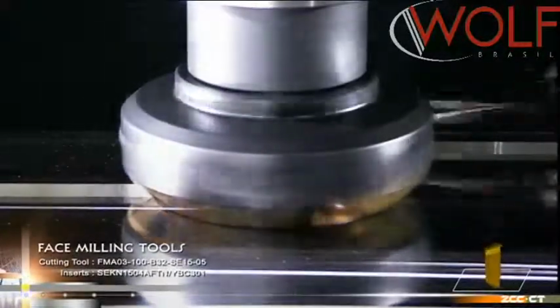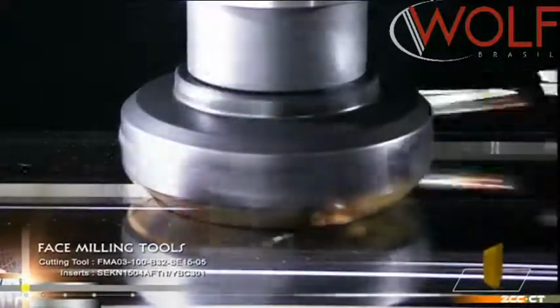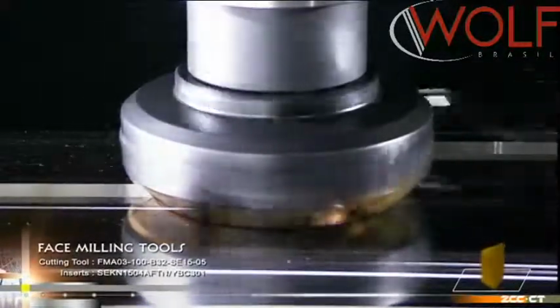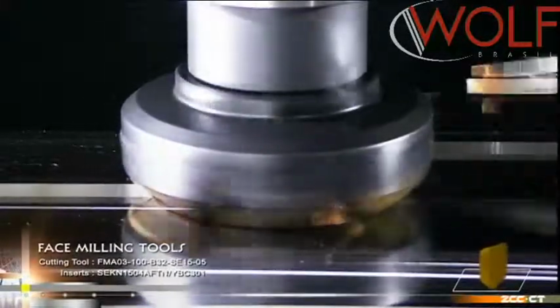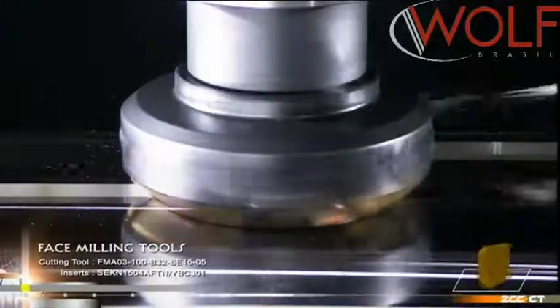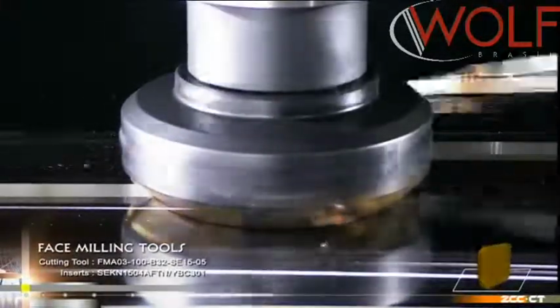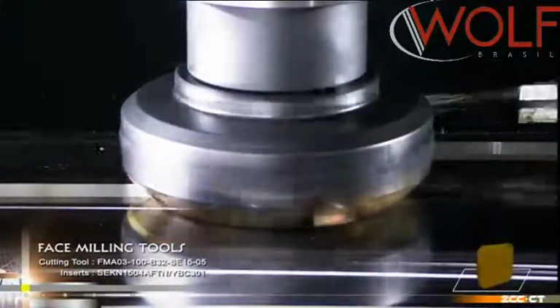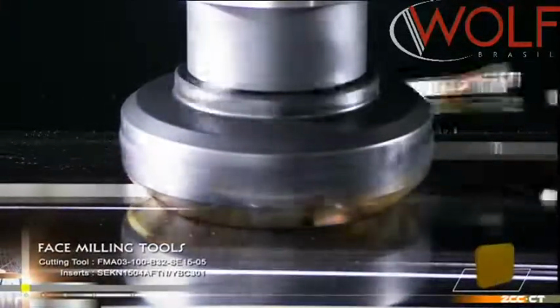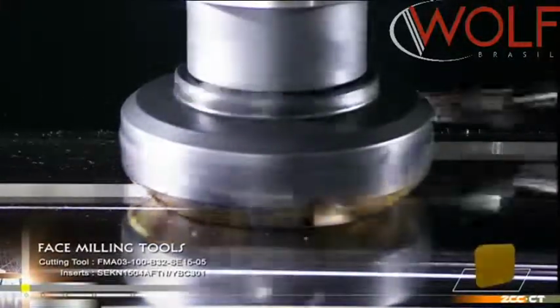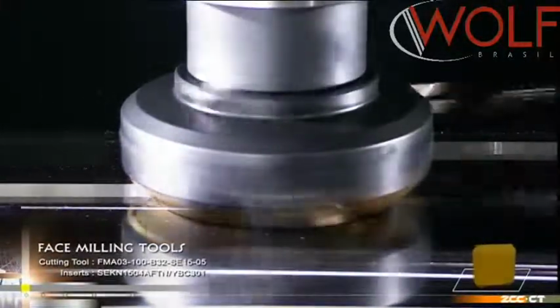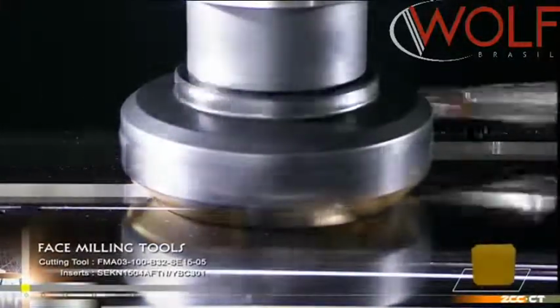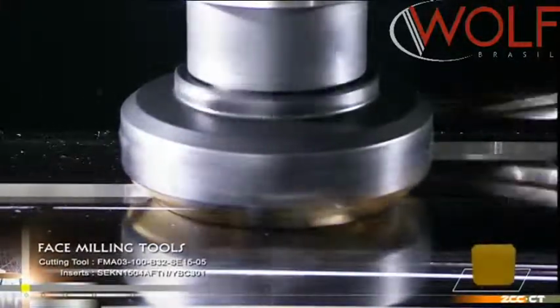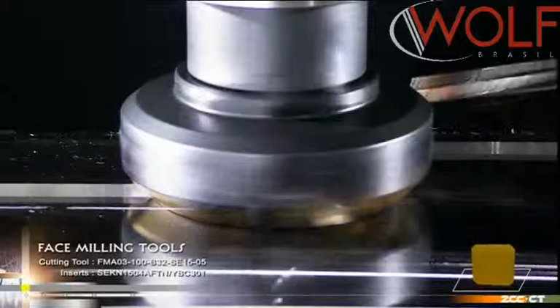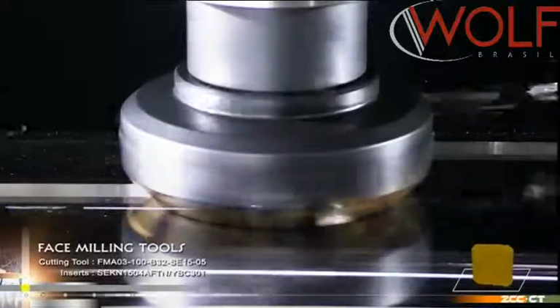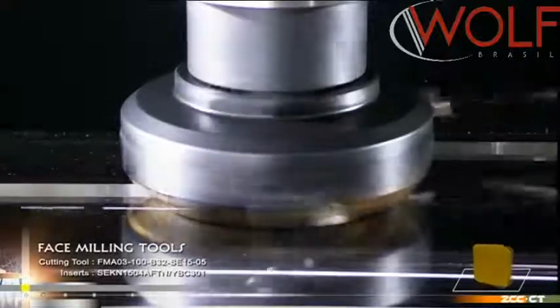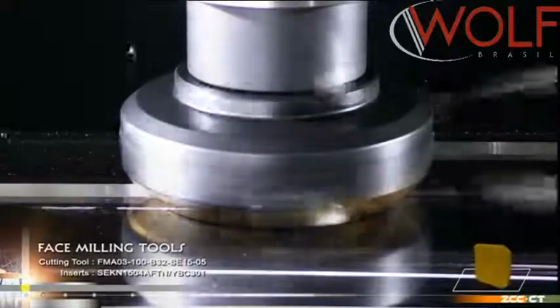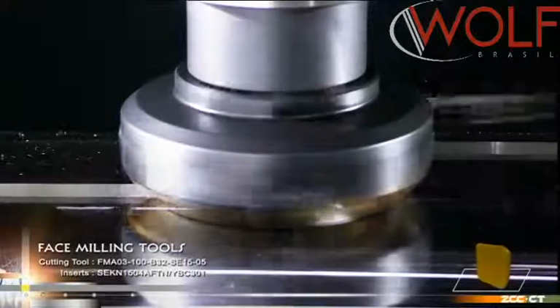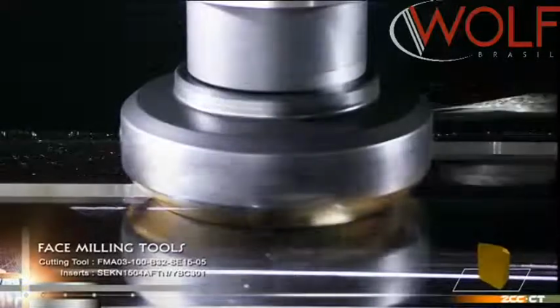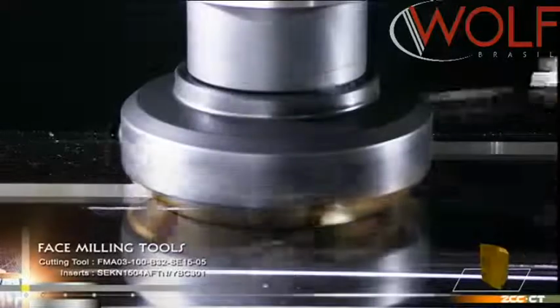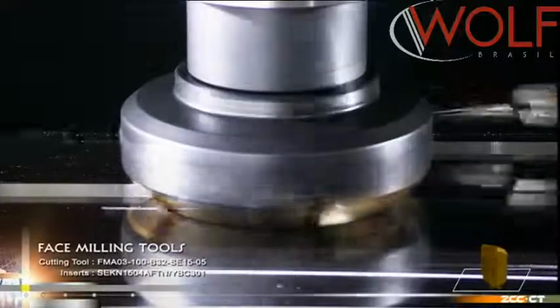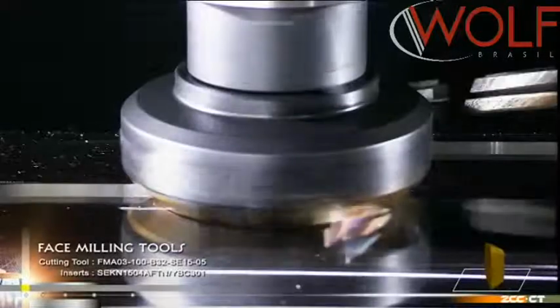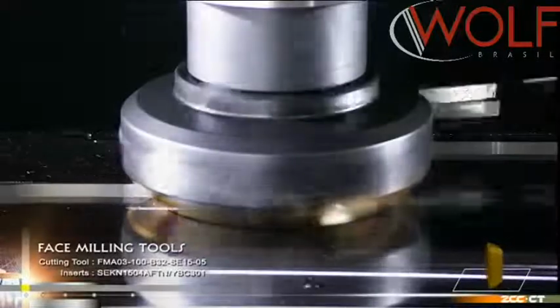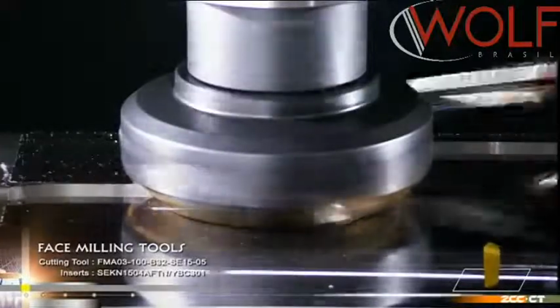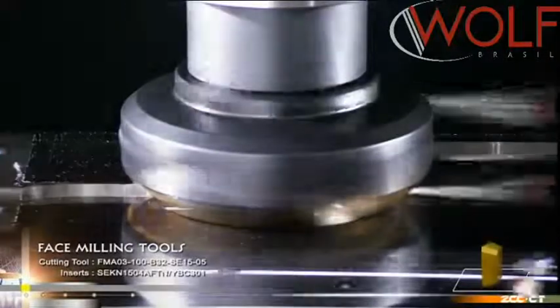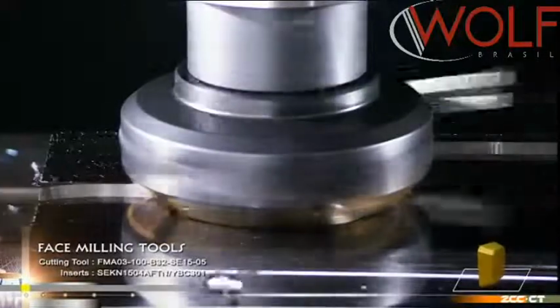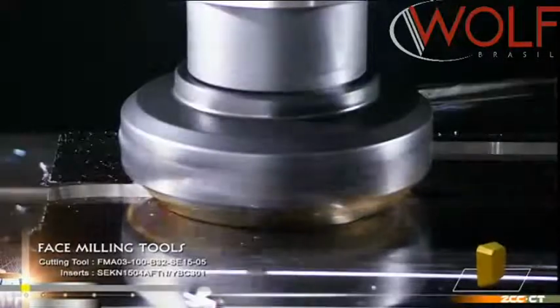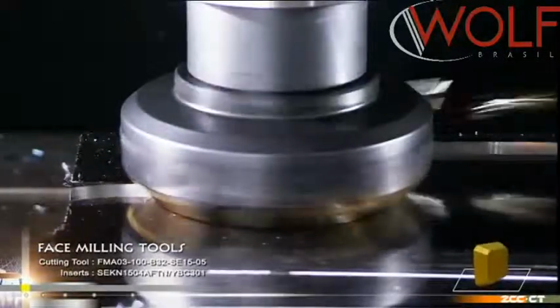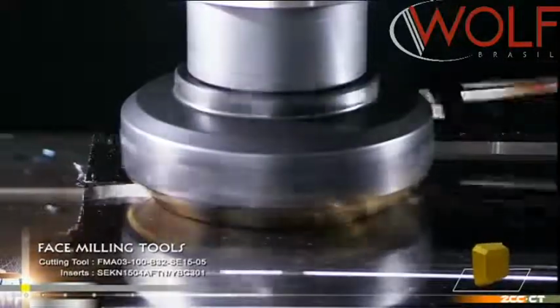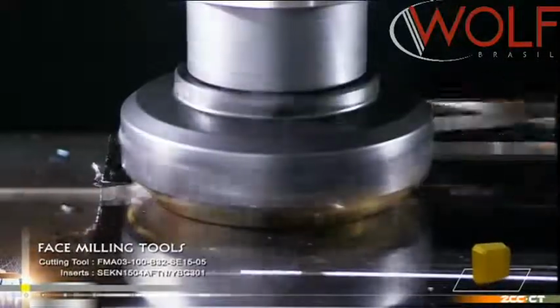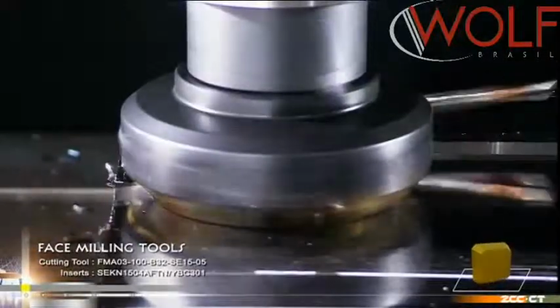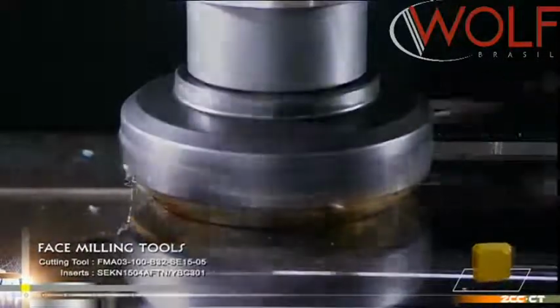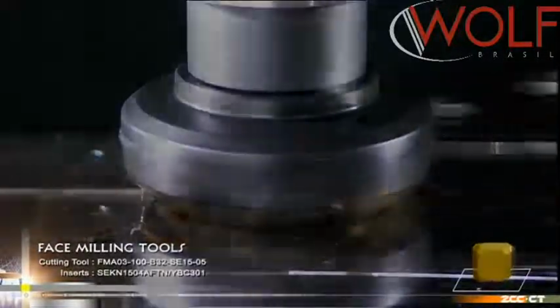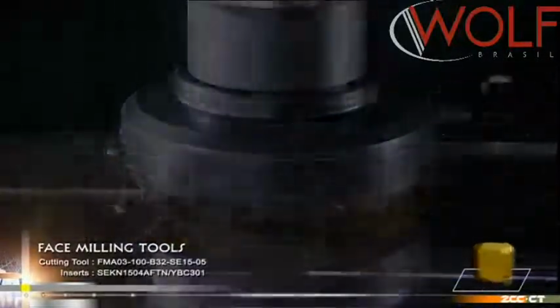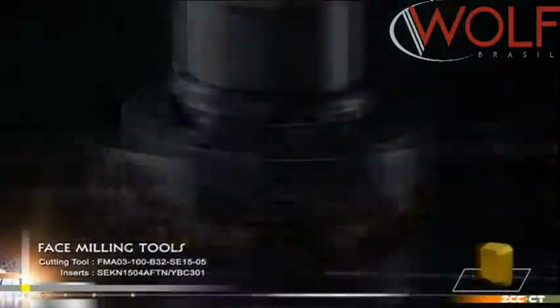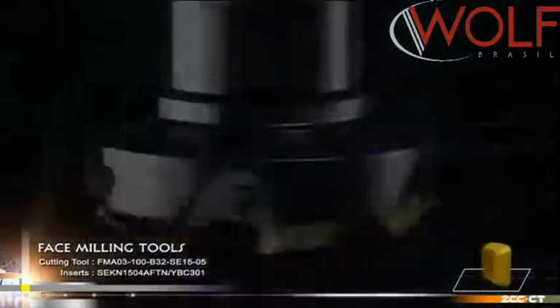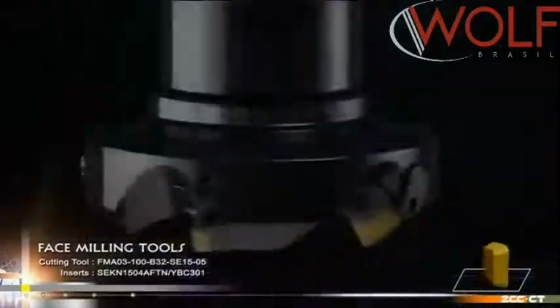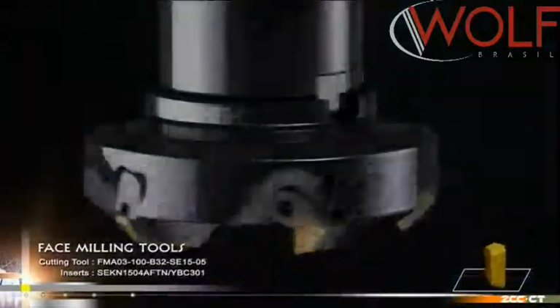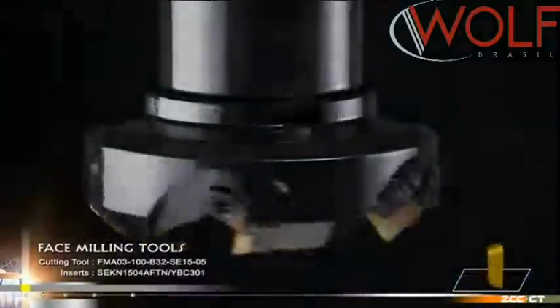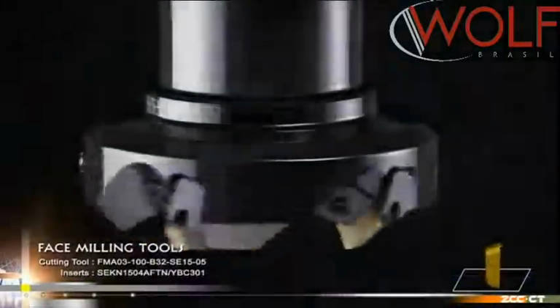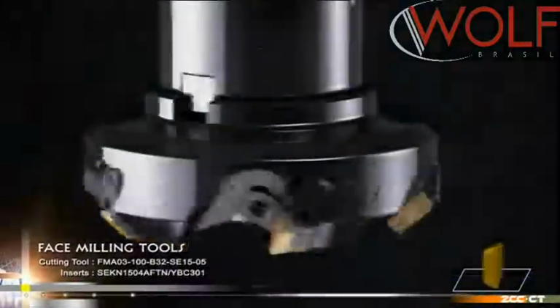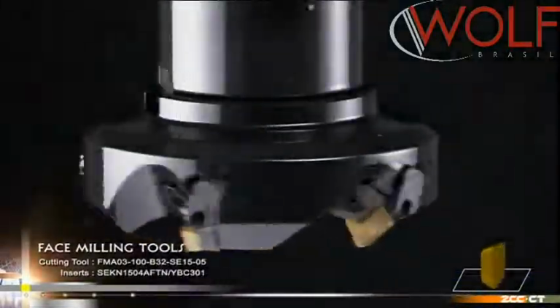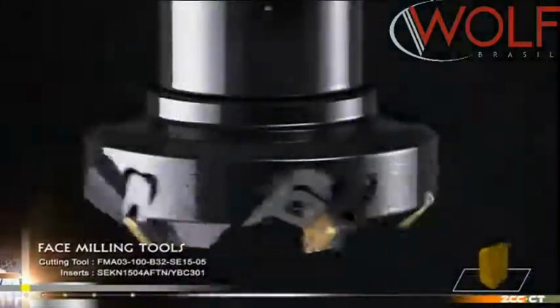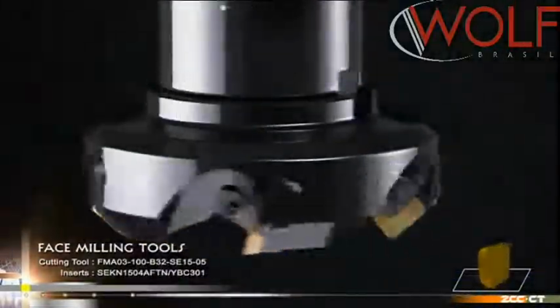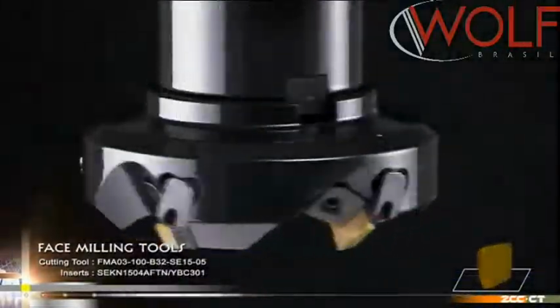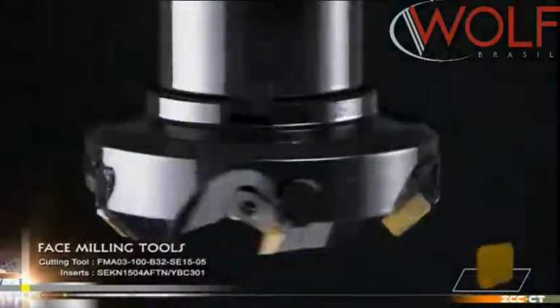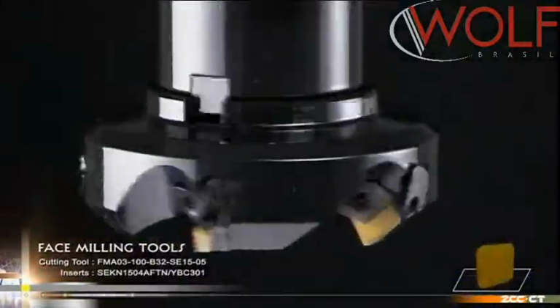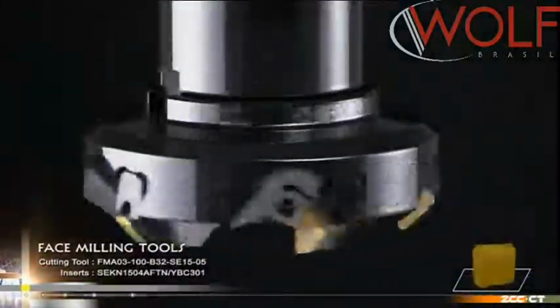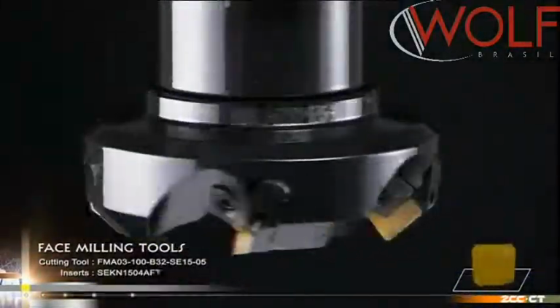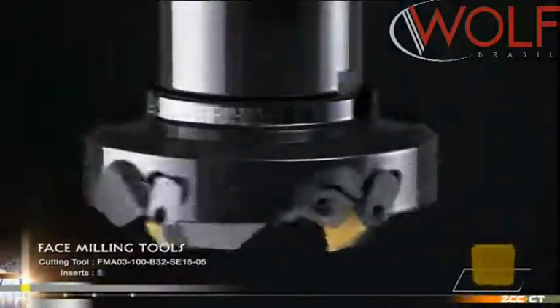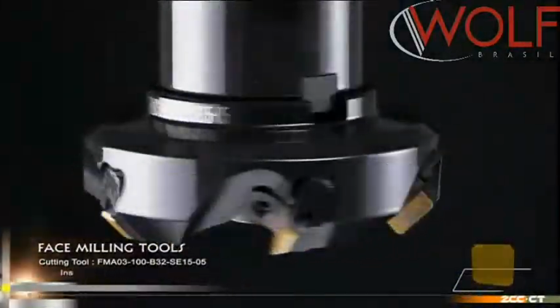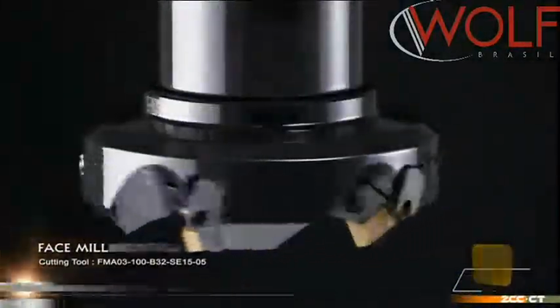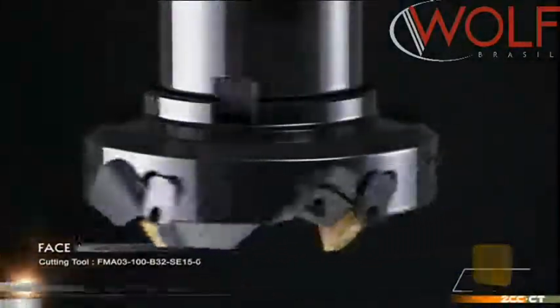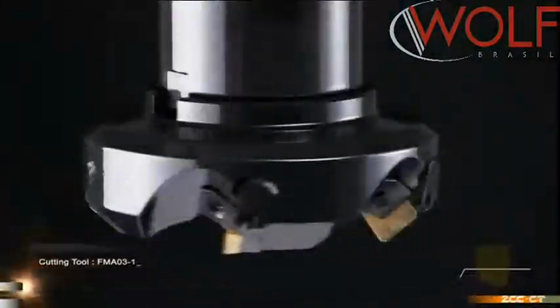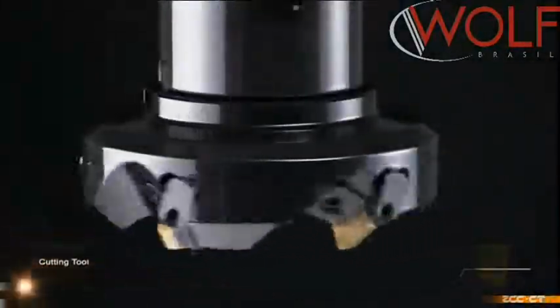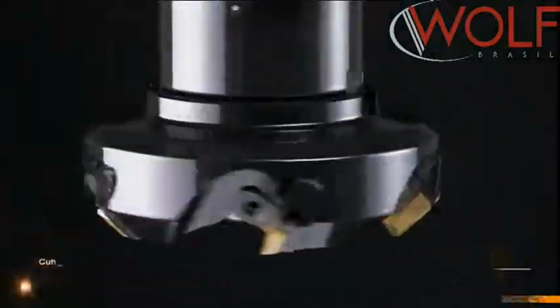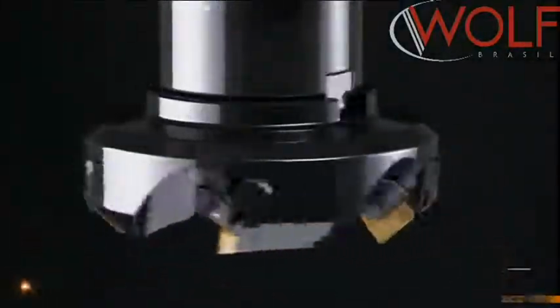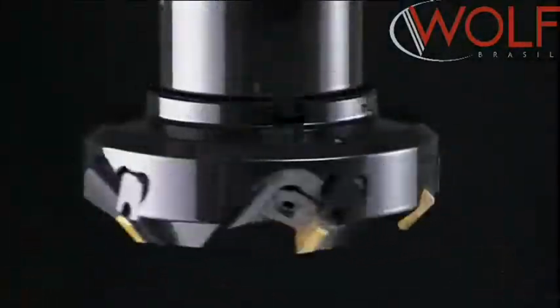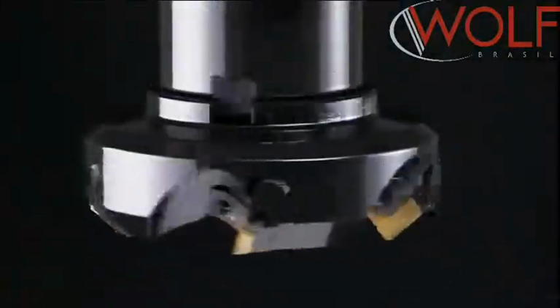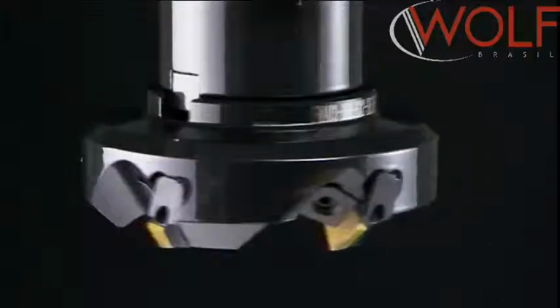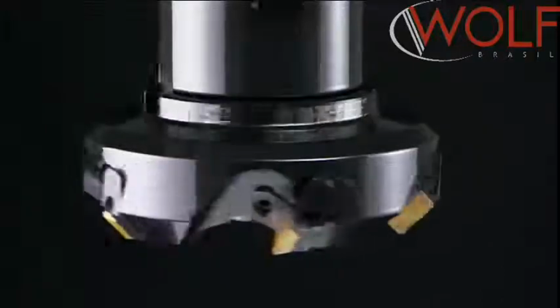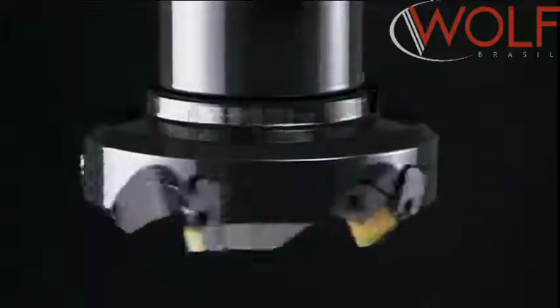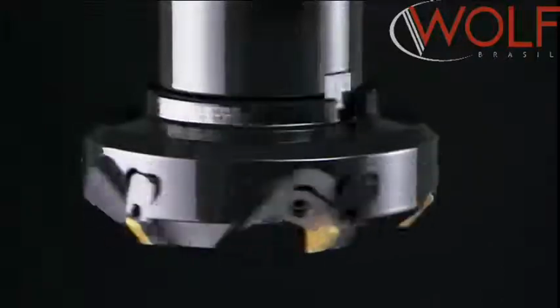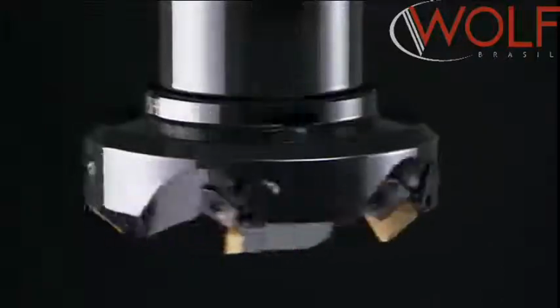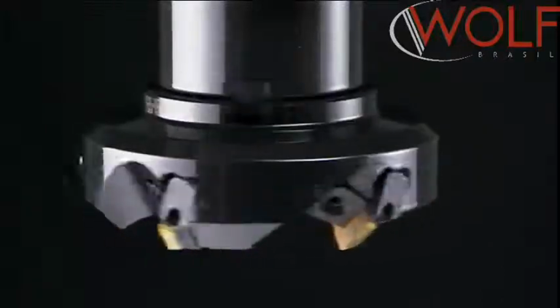SECN 15 Series: the tools are with a diameter of D80 to D315.